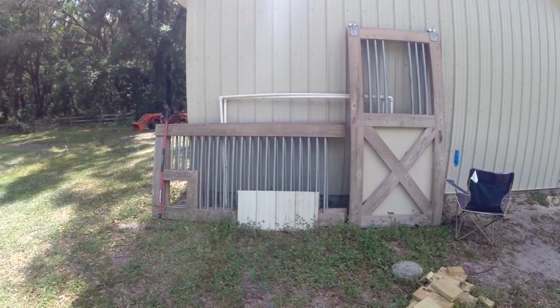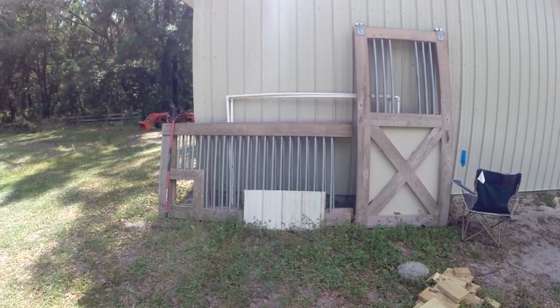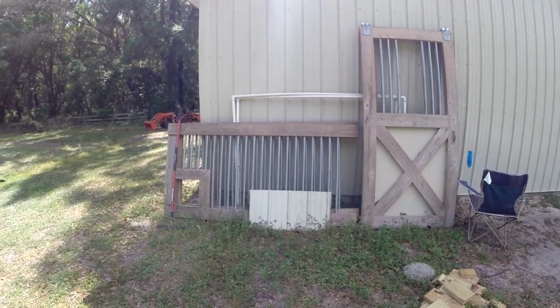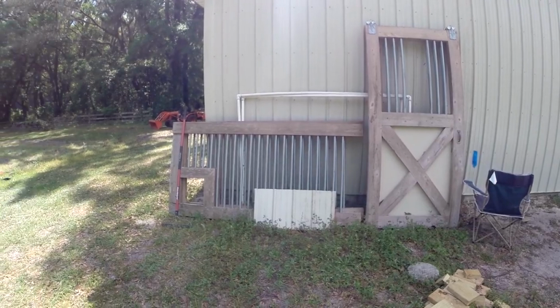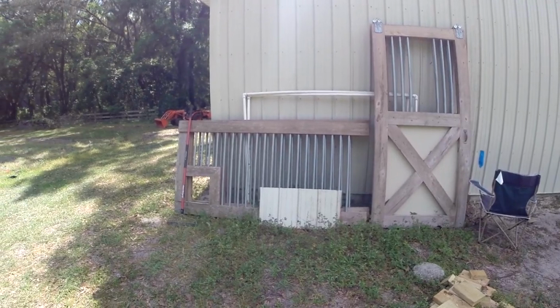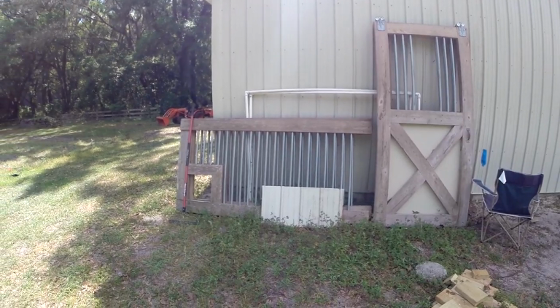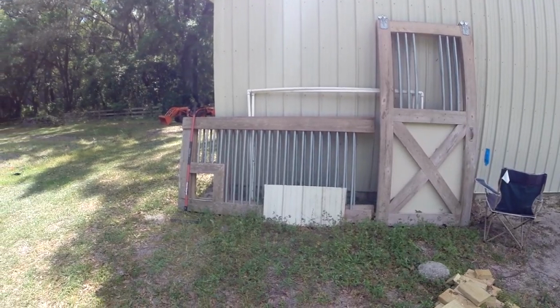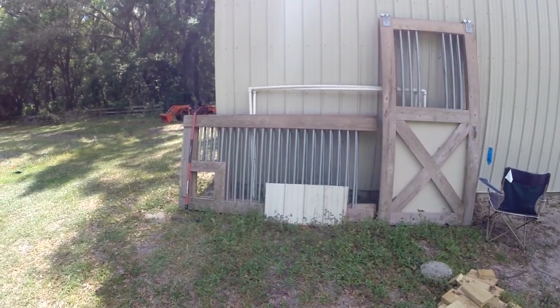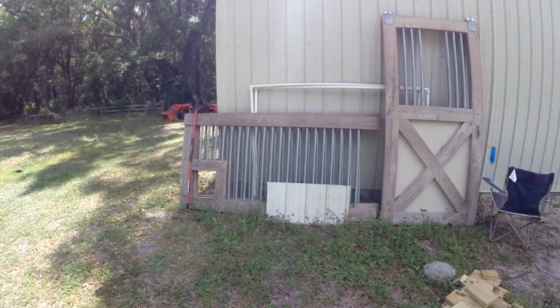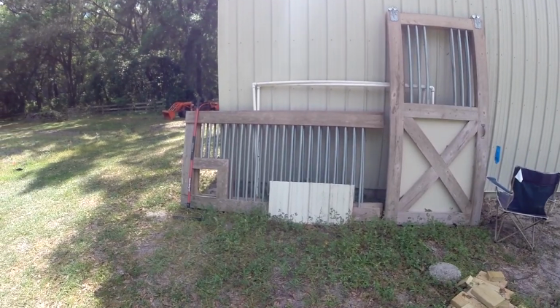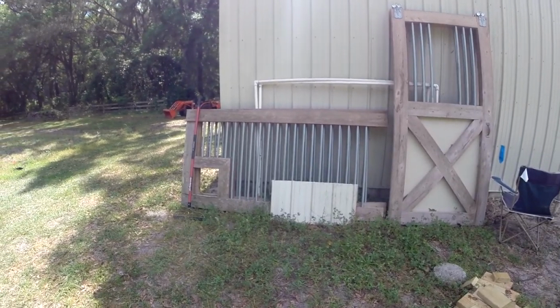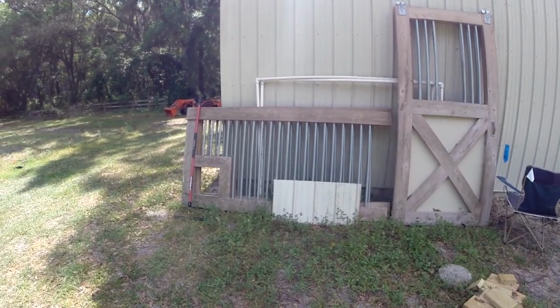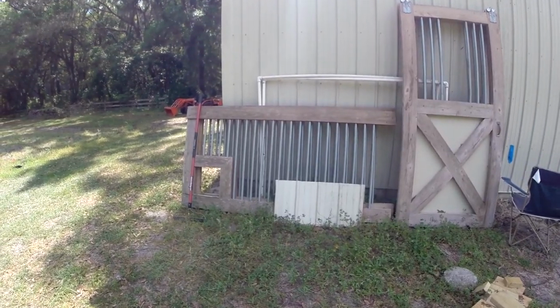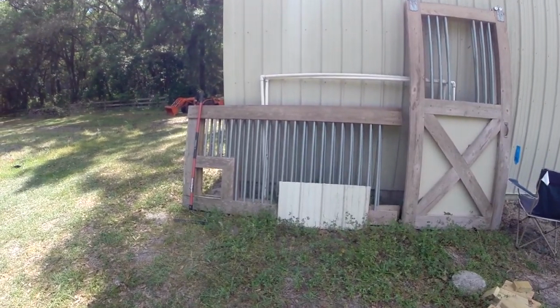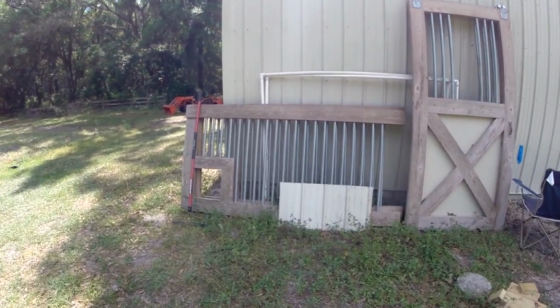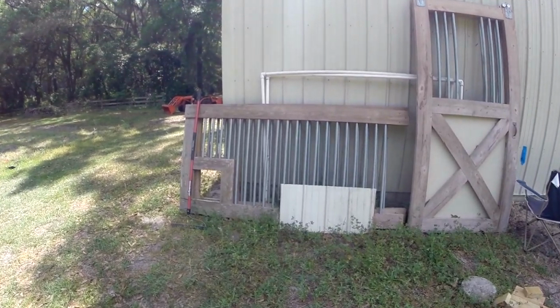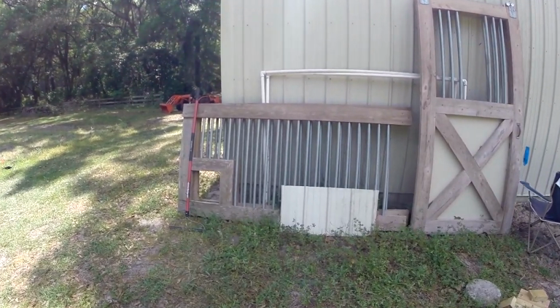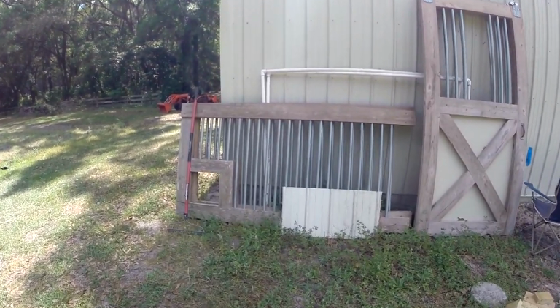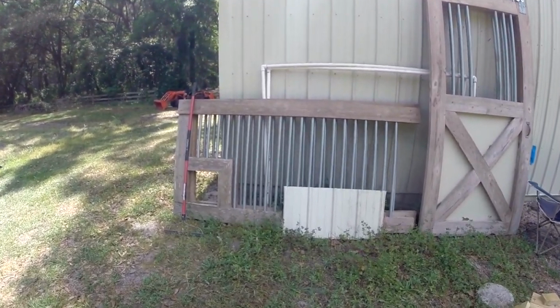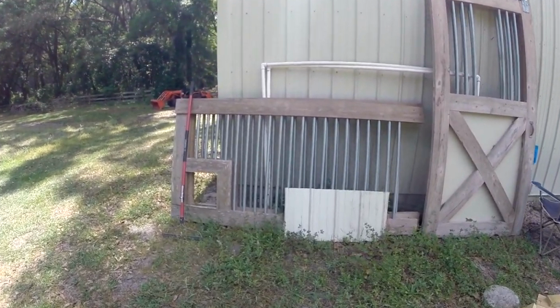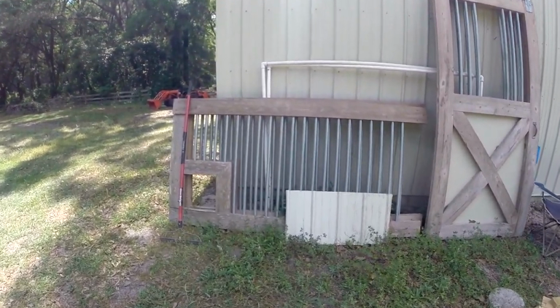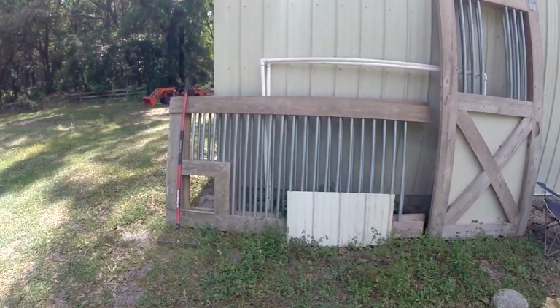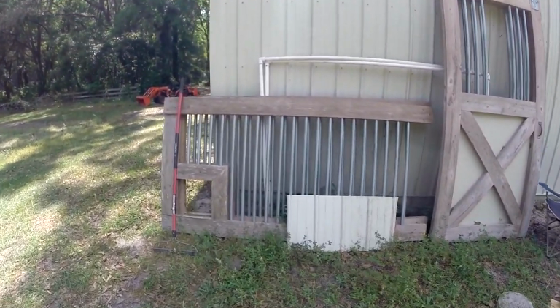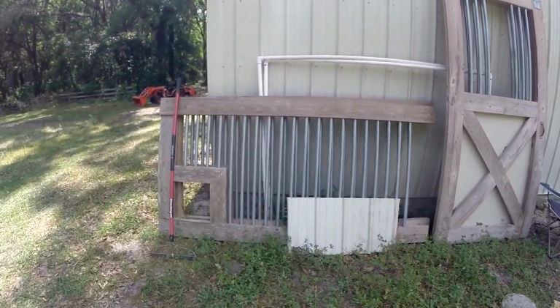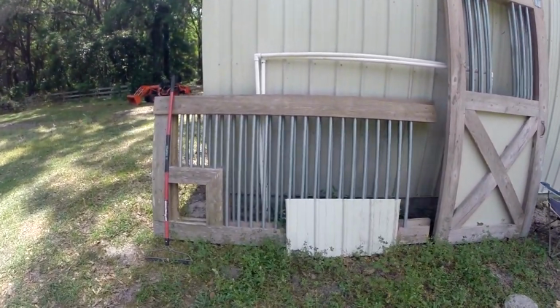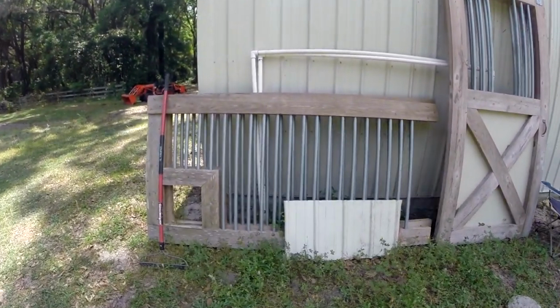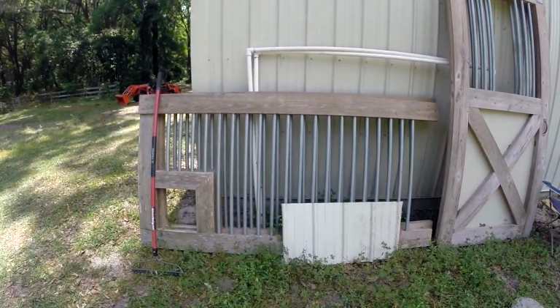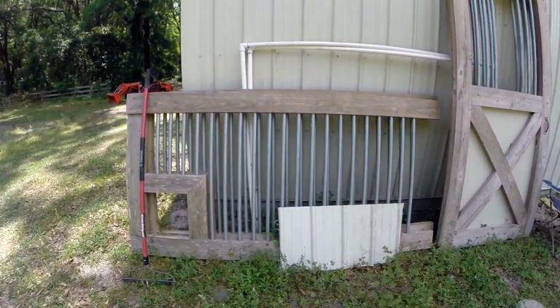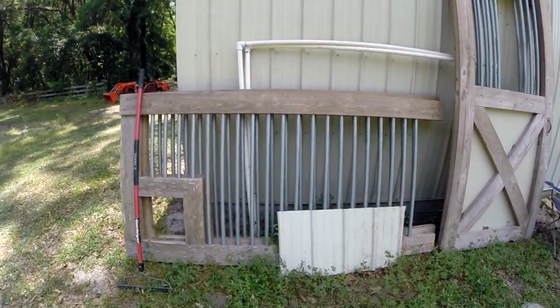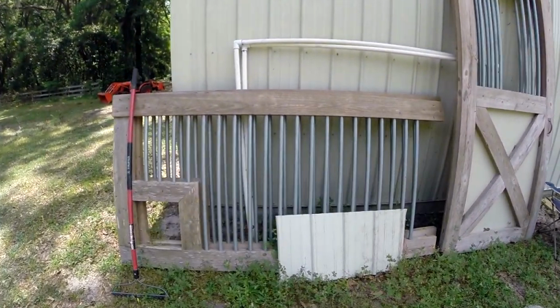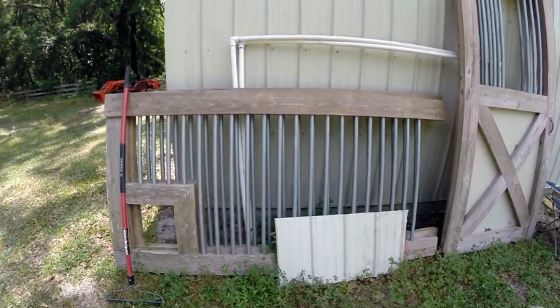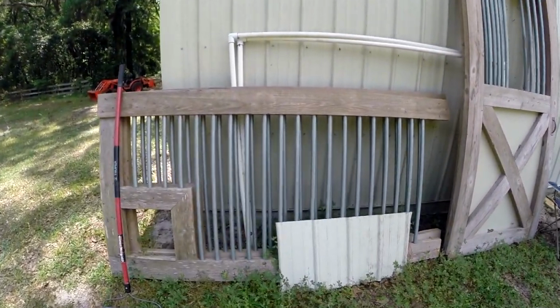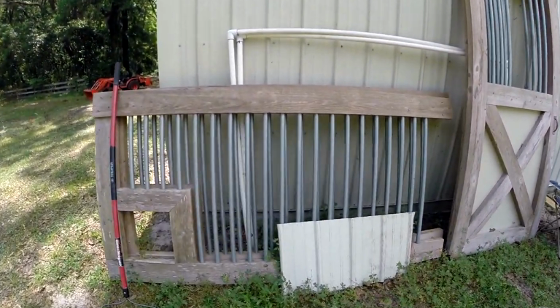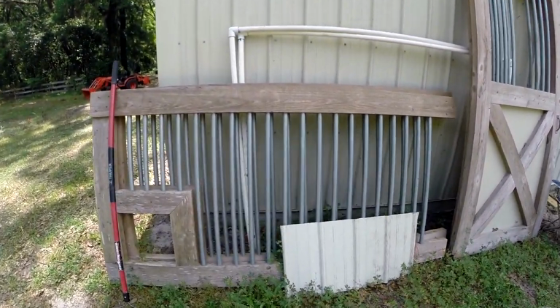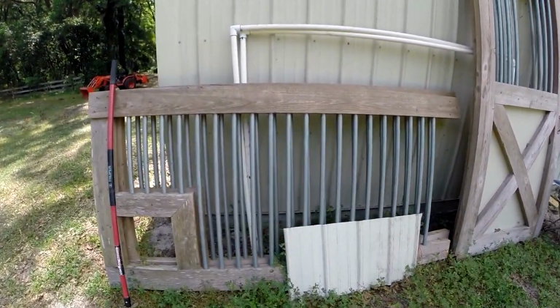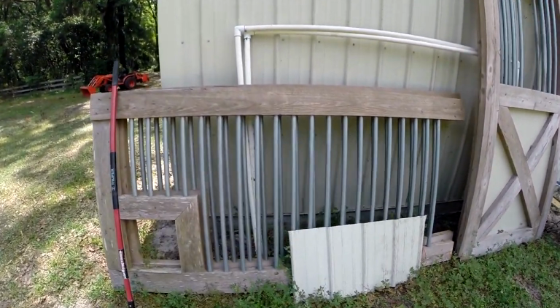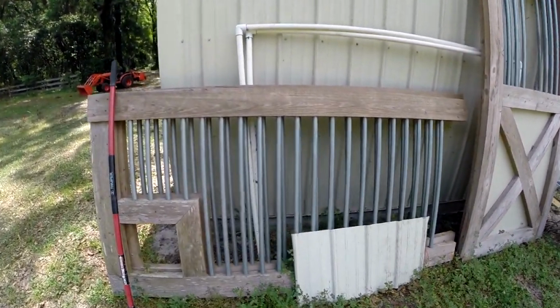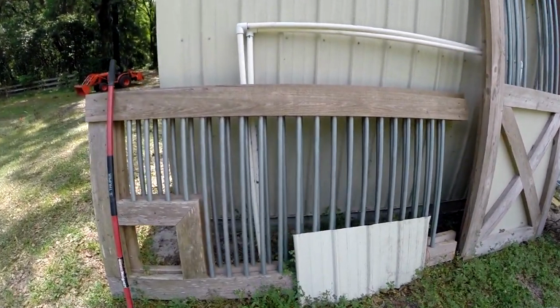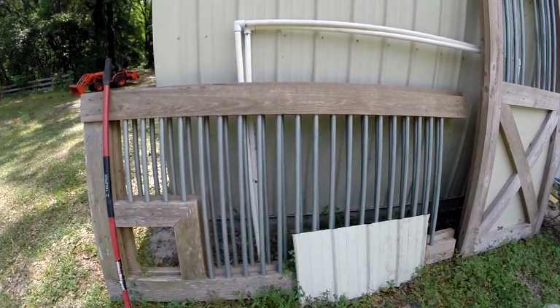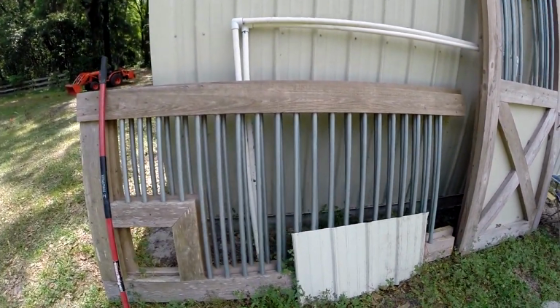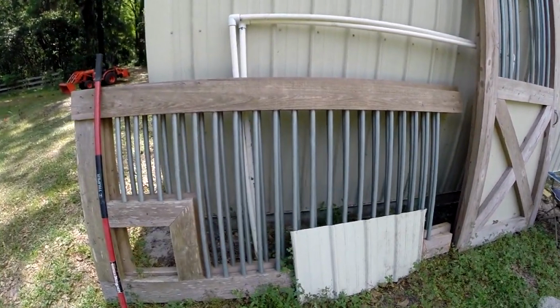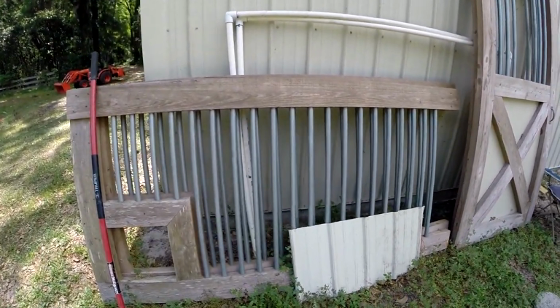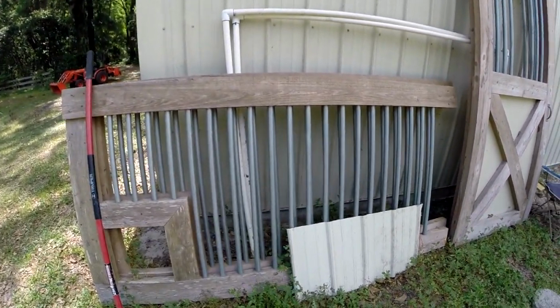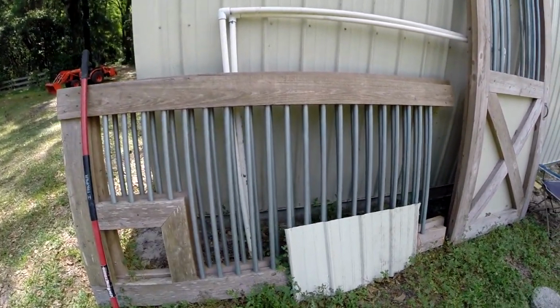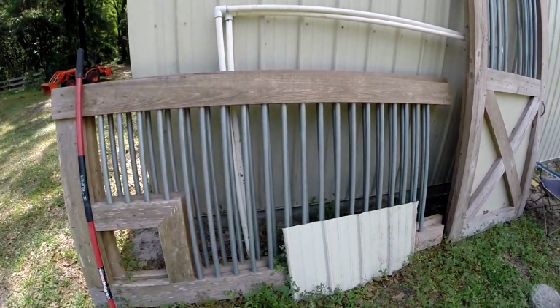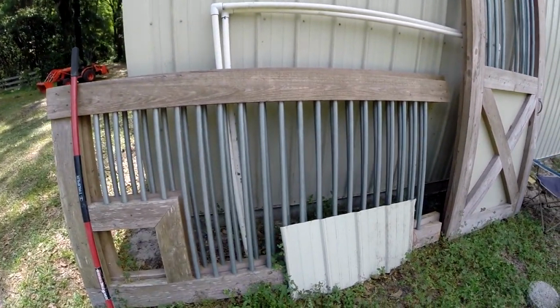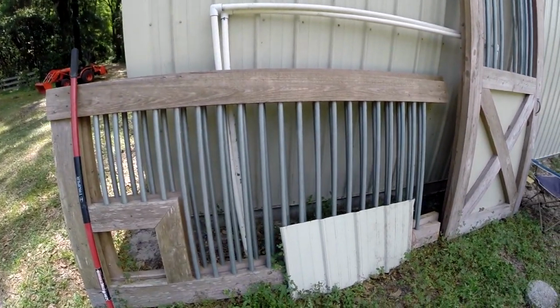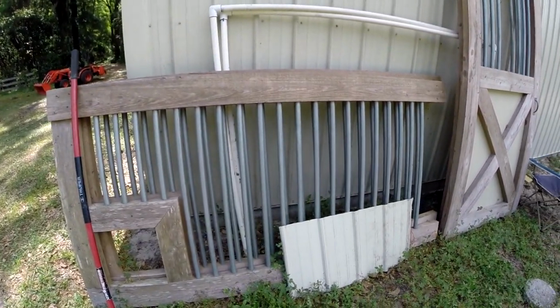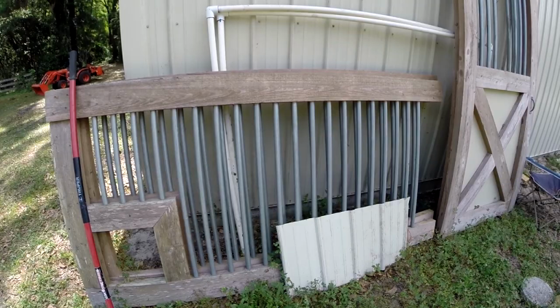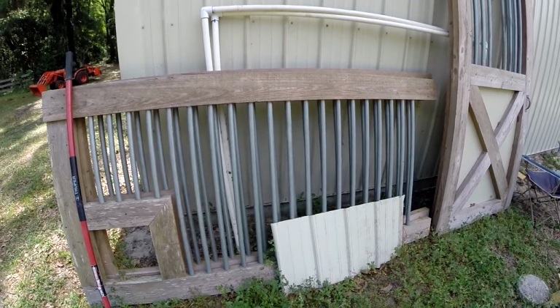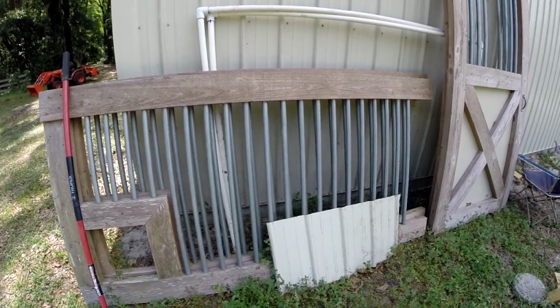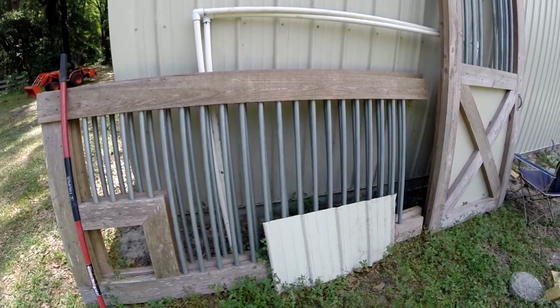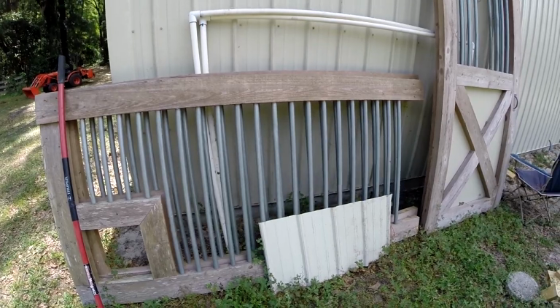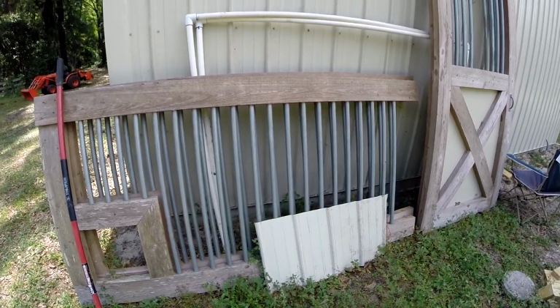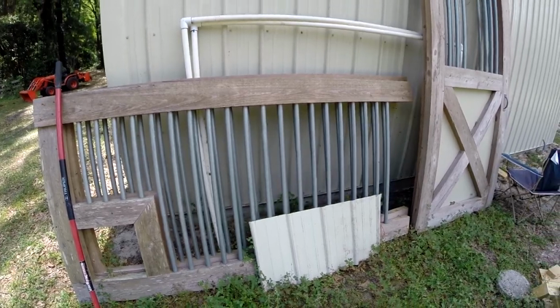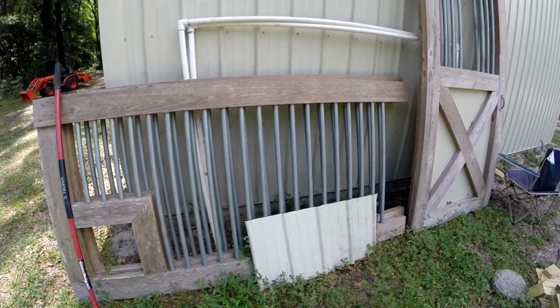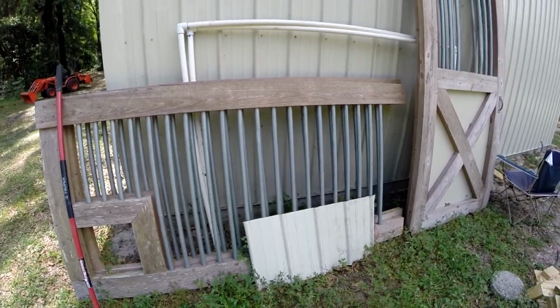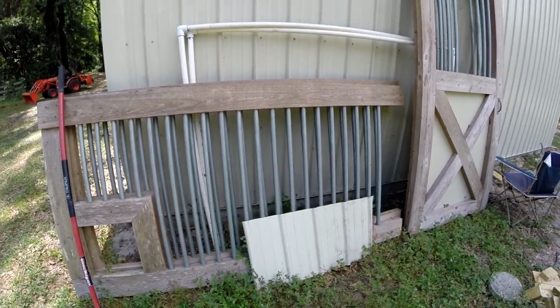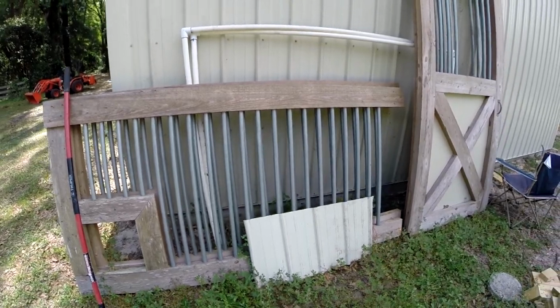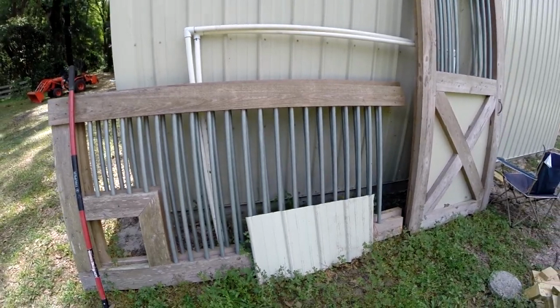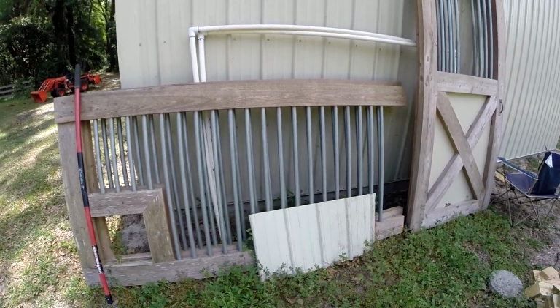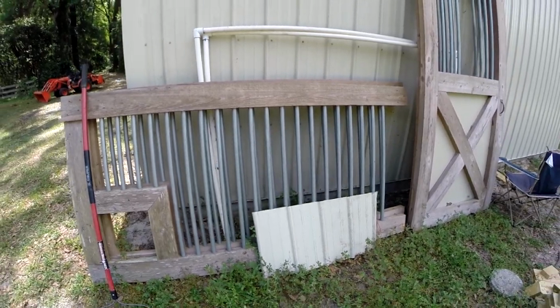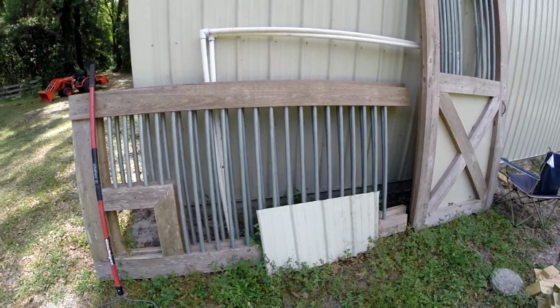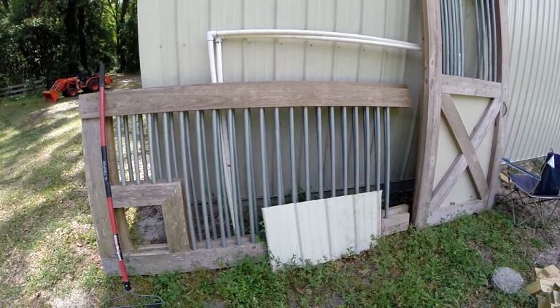I don't know what to use these on yet. Maybe a chicken coop — we'll see. Those are part of the stalls.